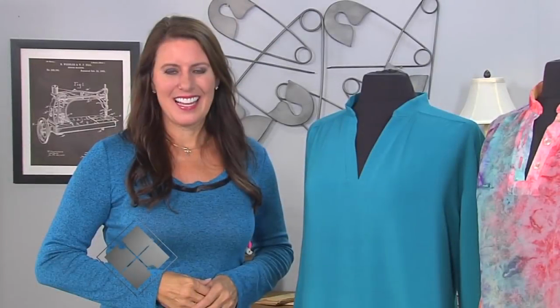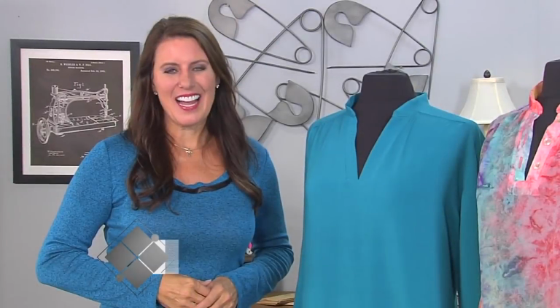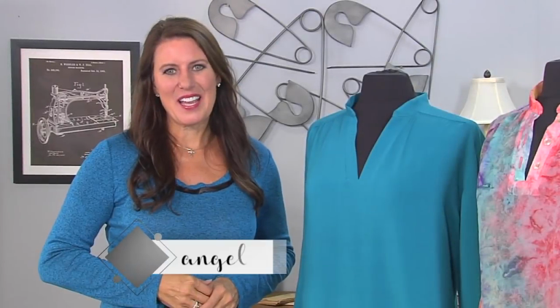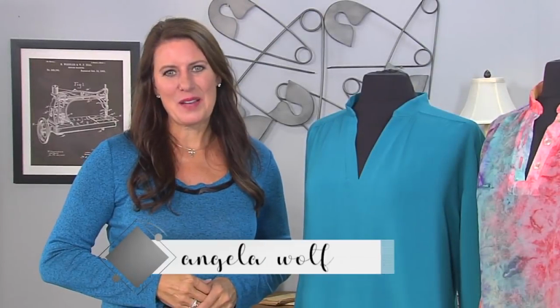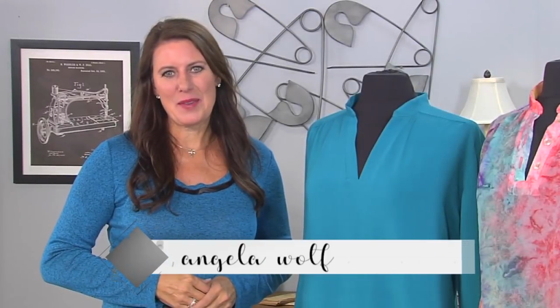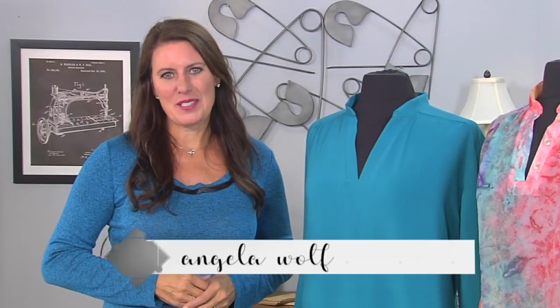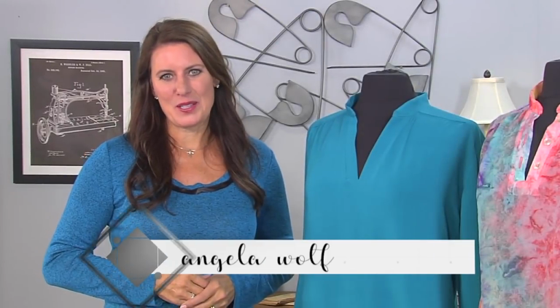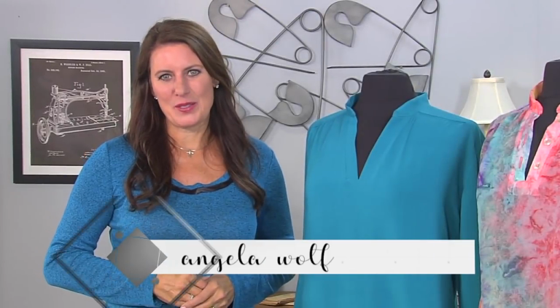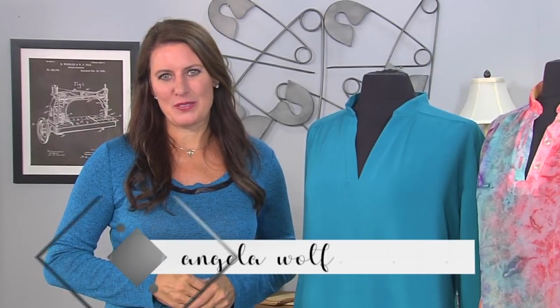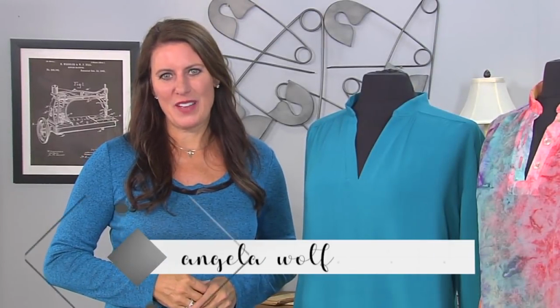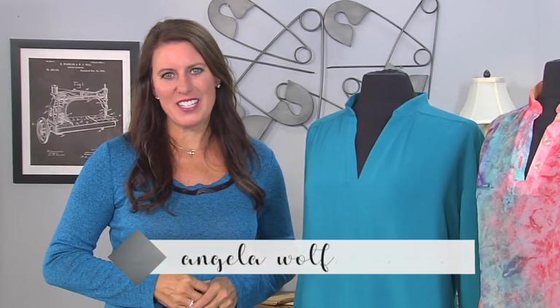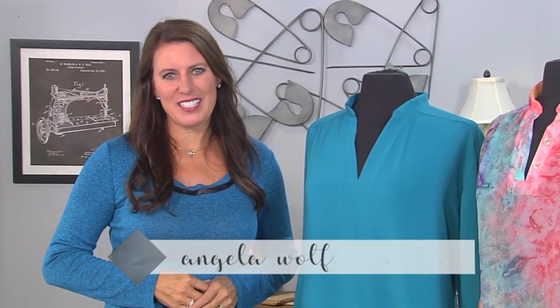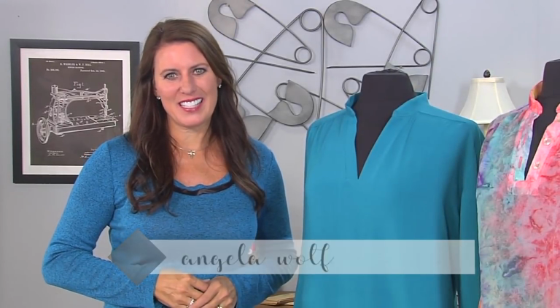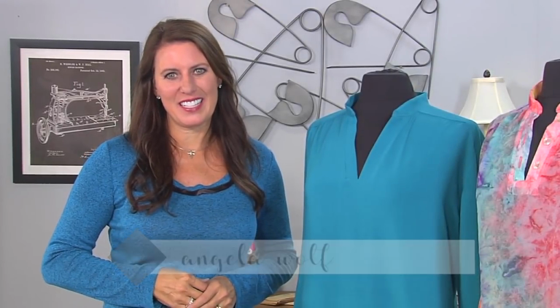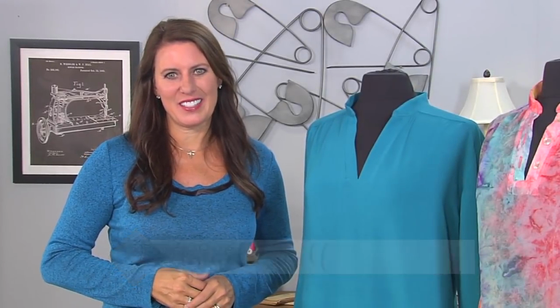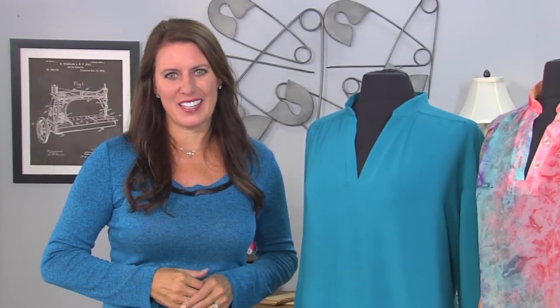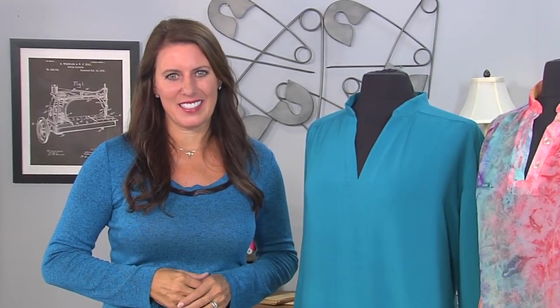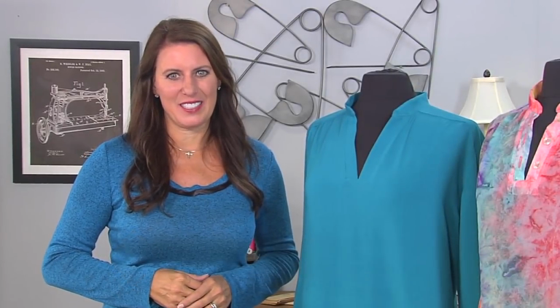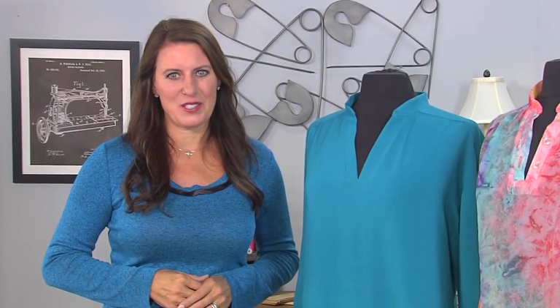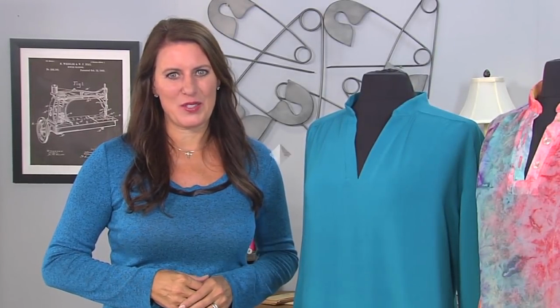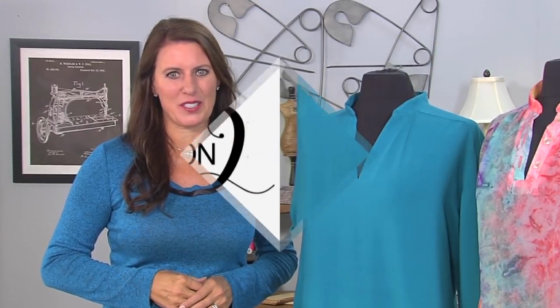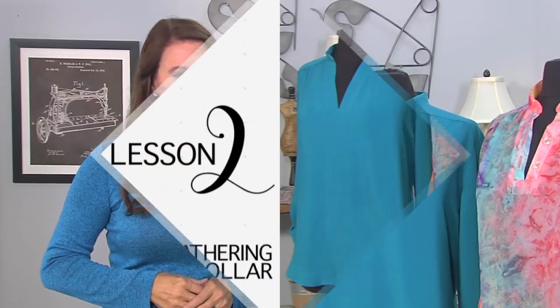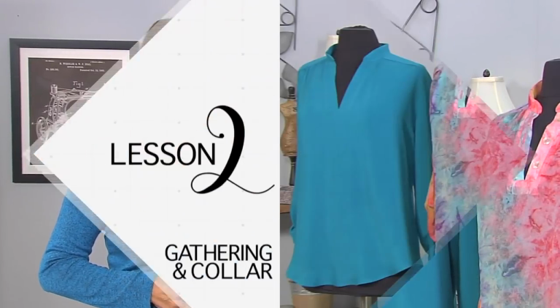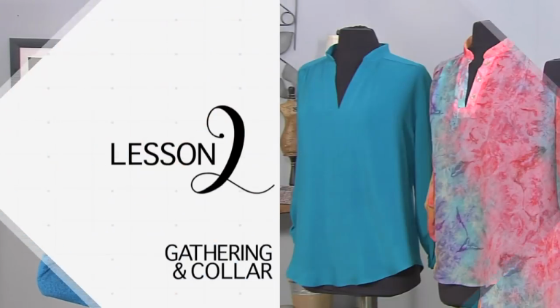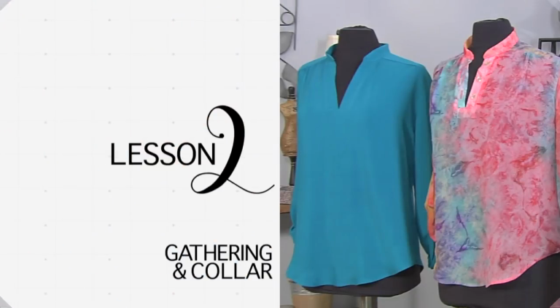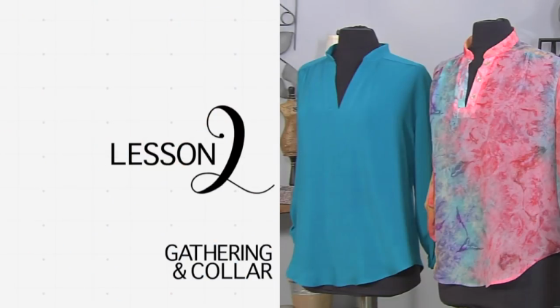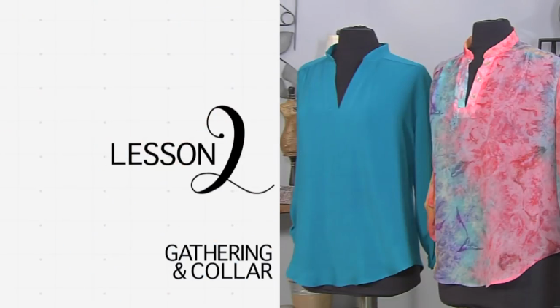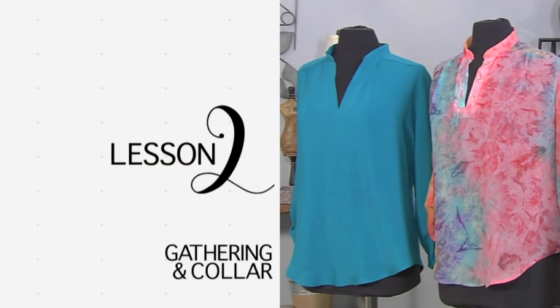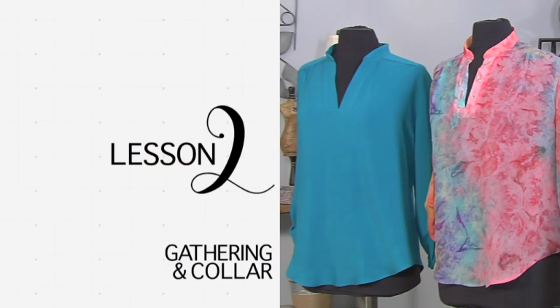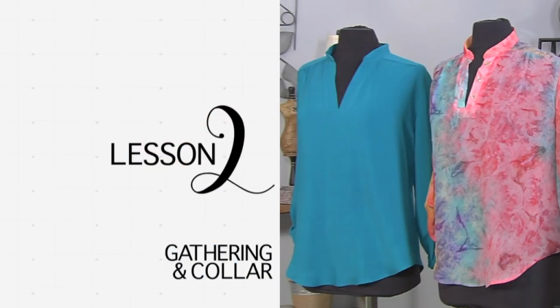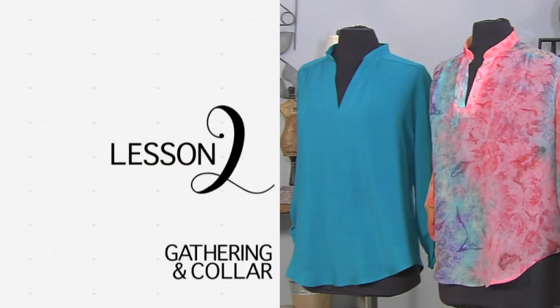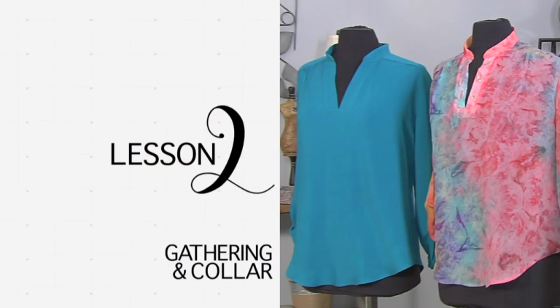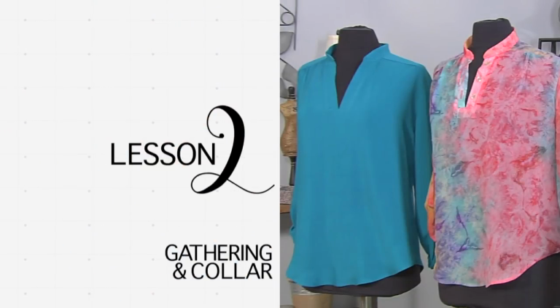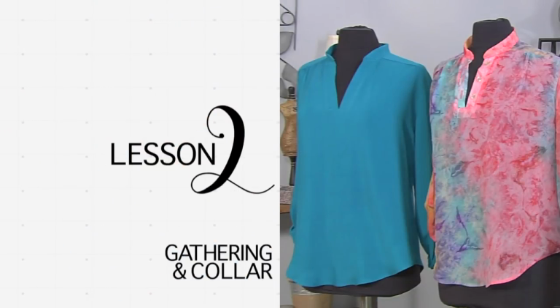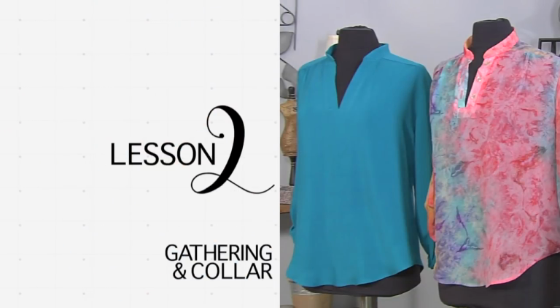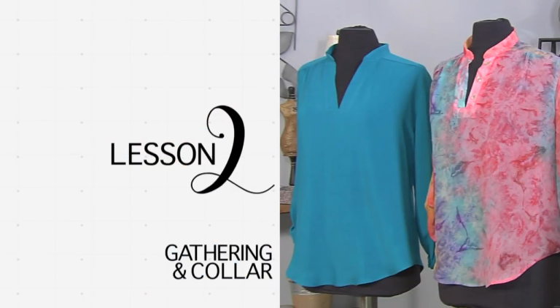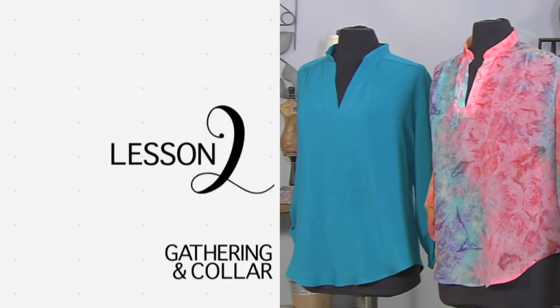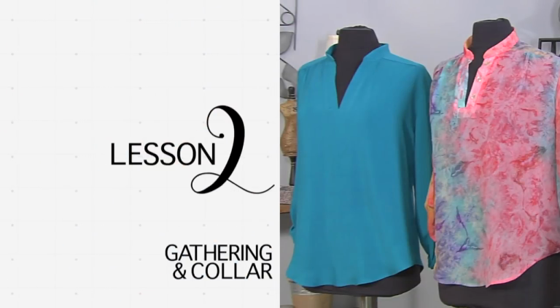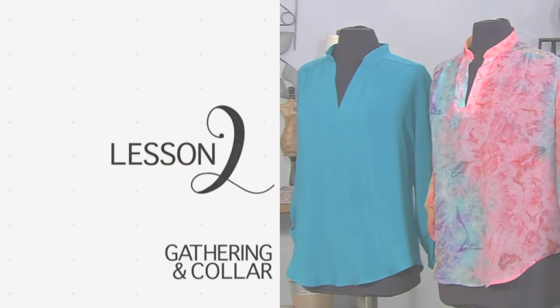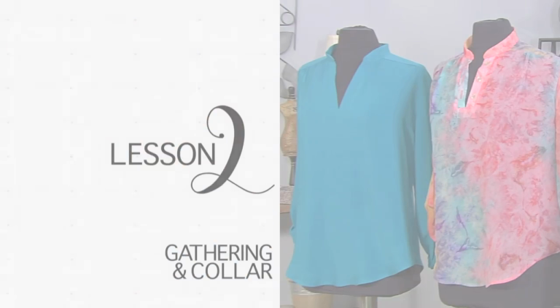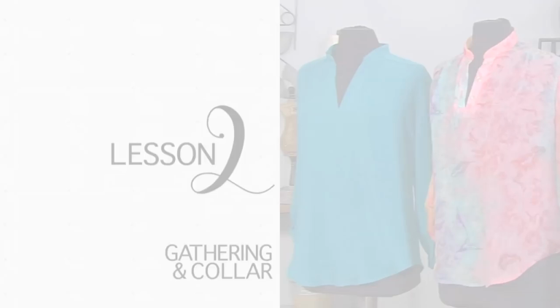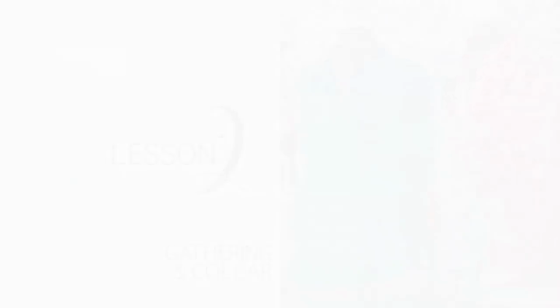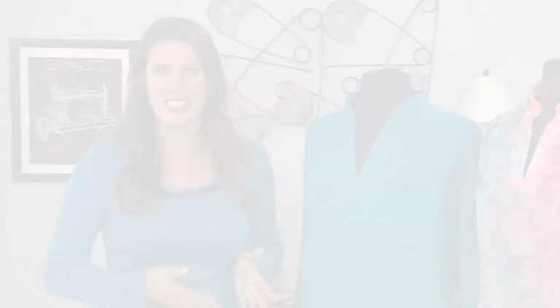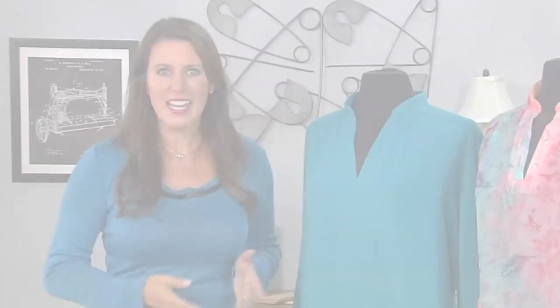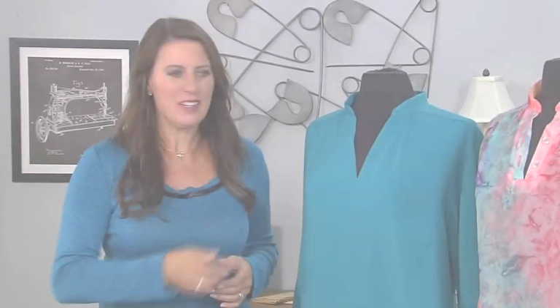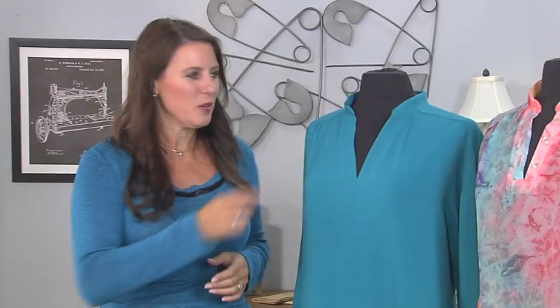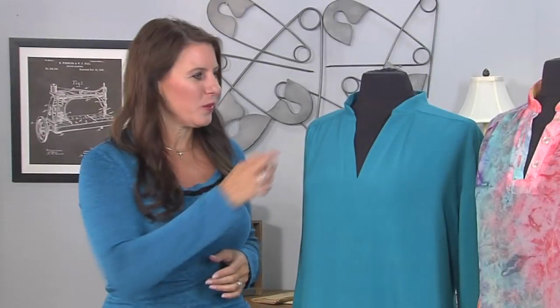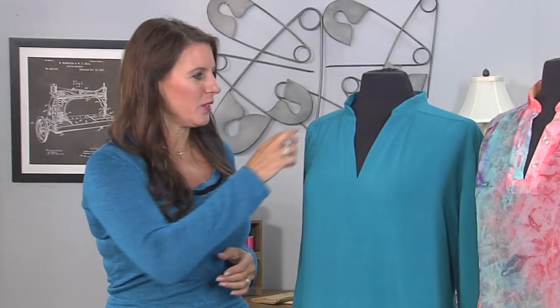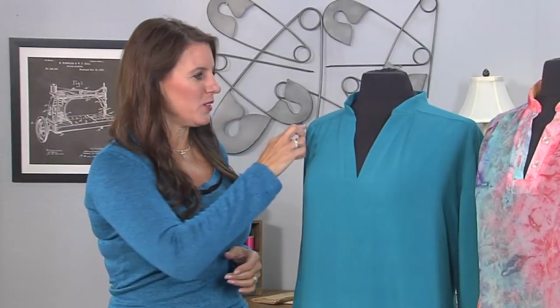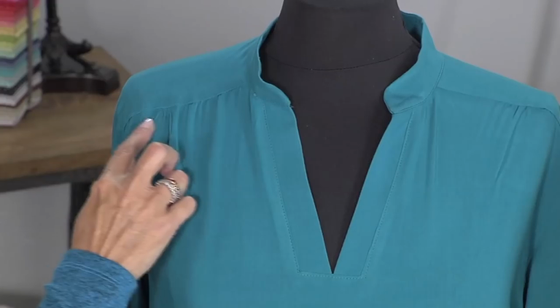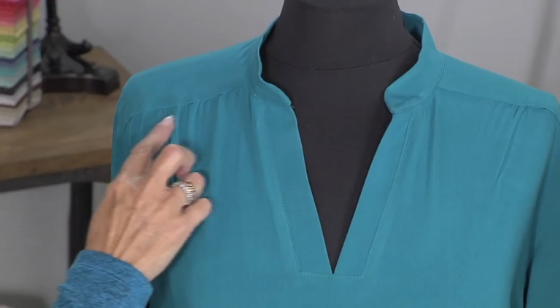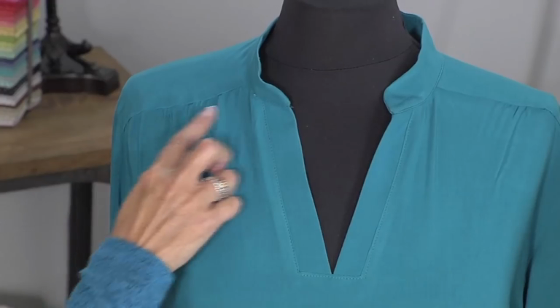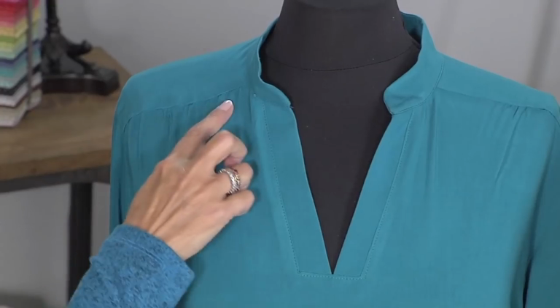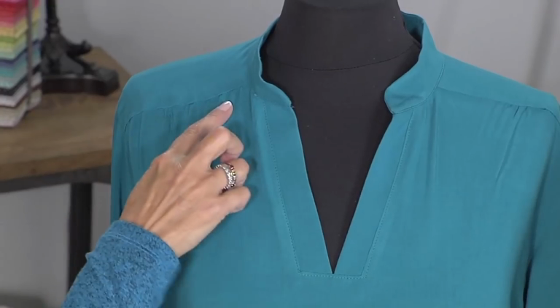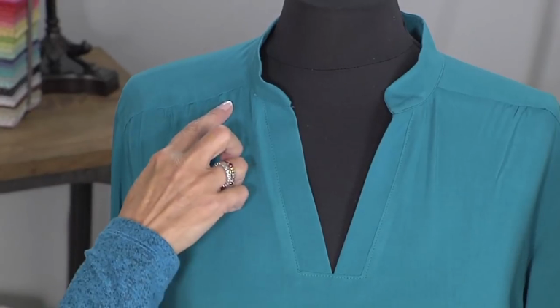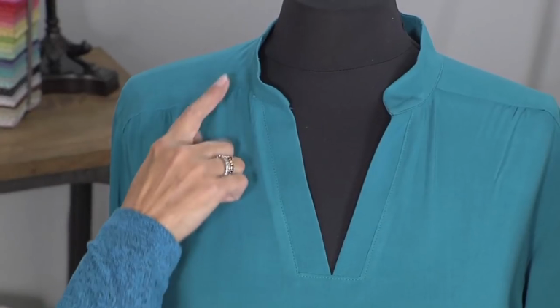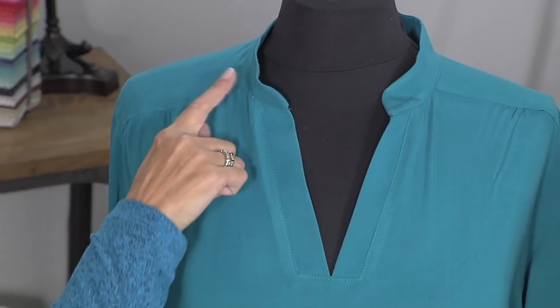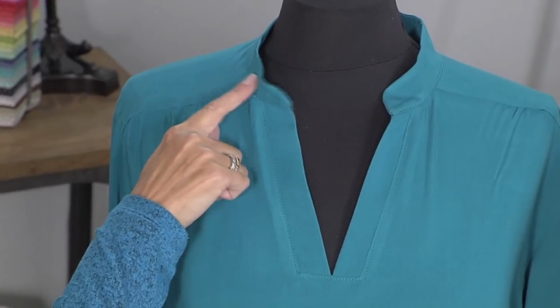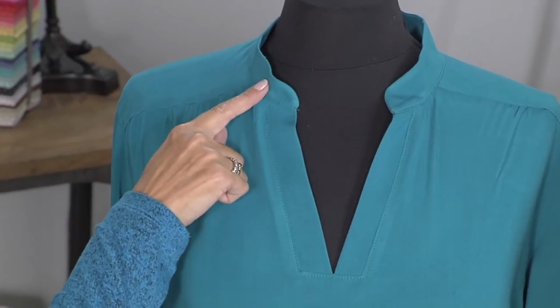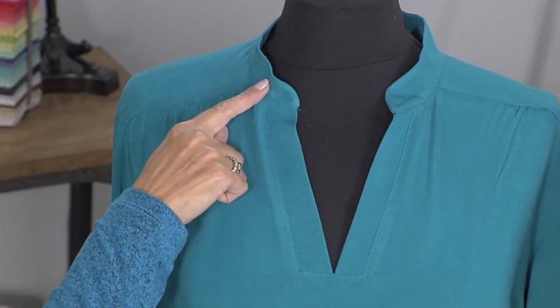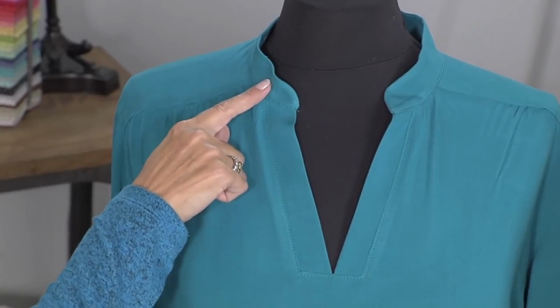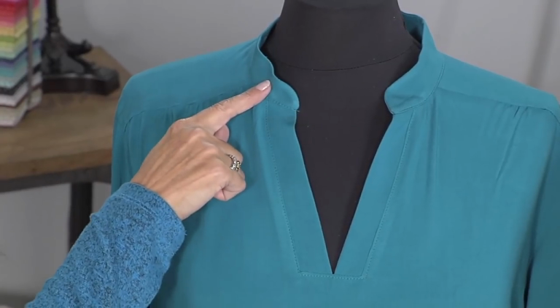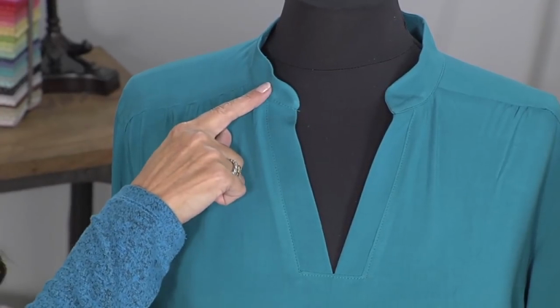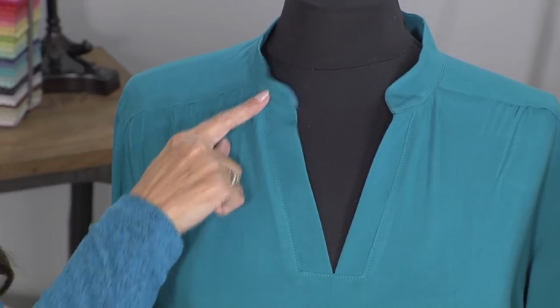Hi, I'm Angela Wolf, fashion designer and online instructor, and we are continuing sewing our Linda tunic. Today we're going to sew the gathers and attach the collar.